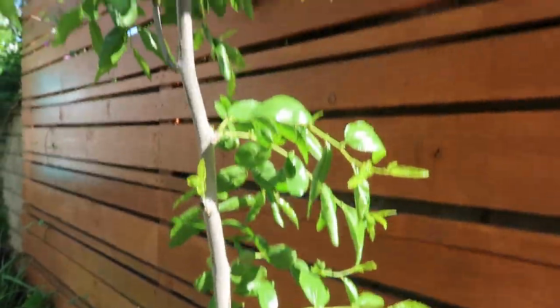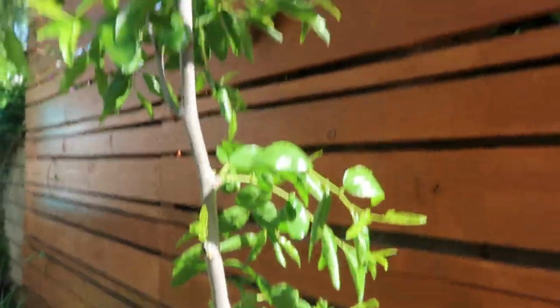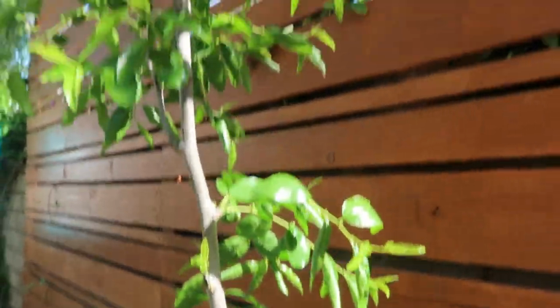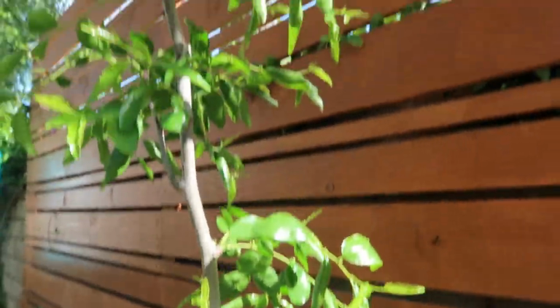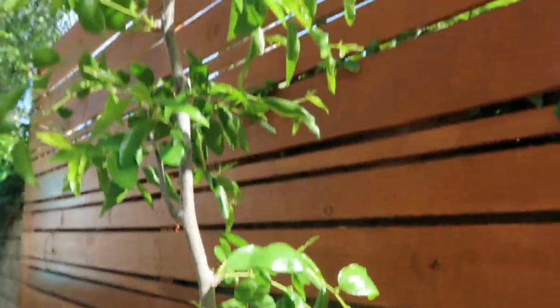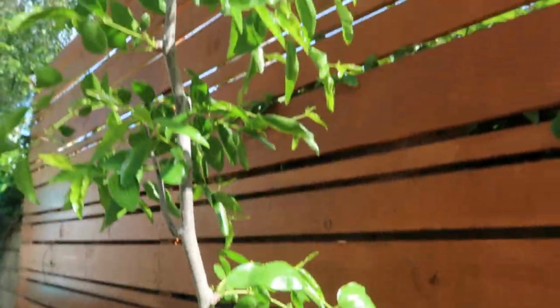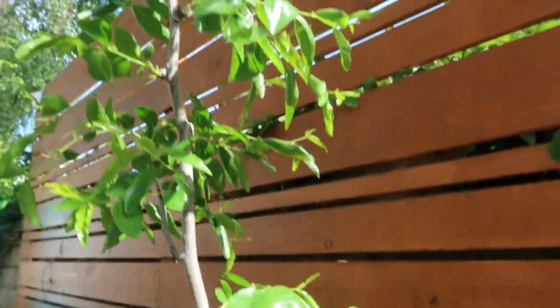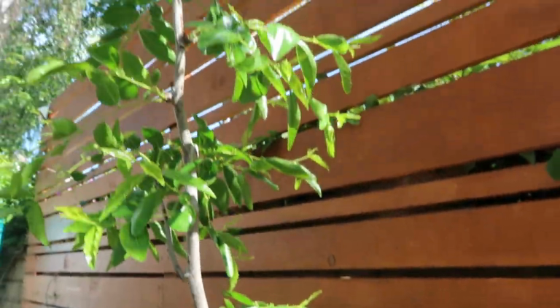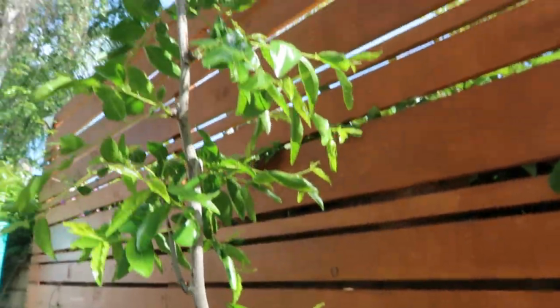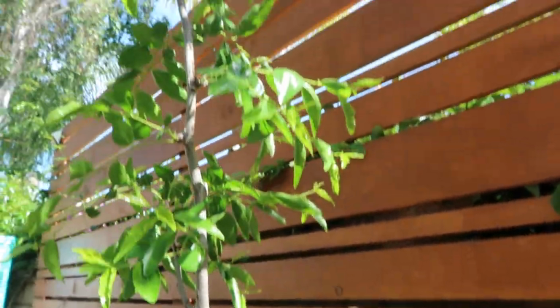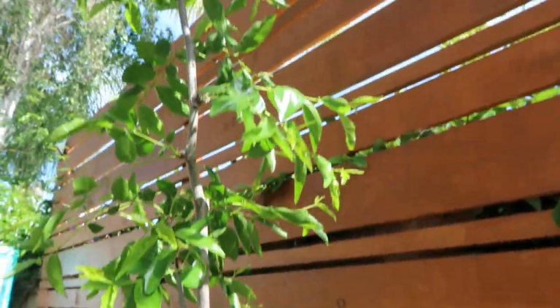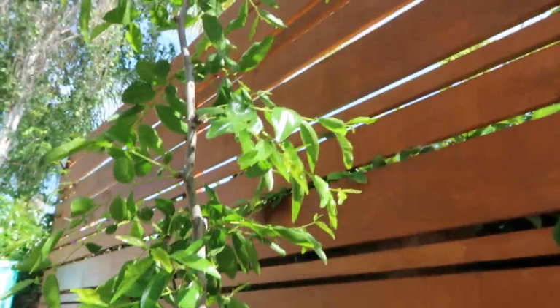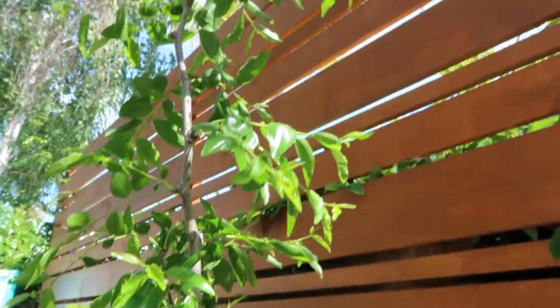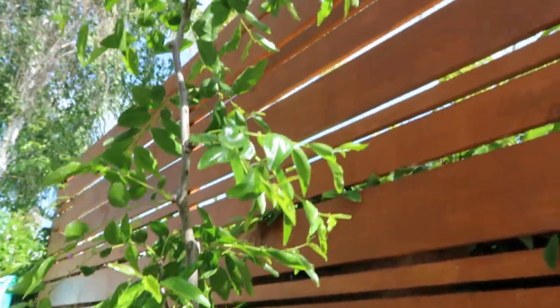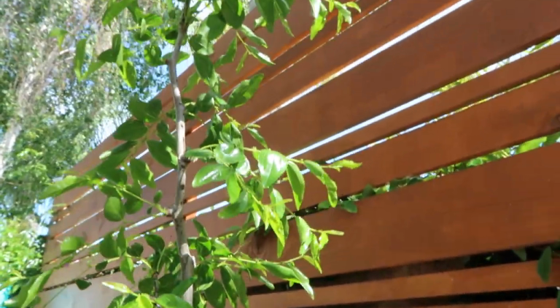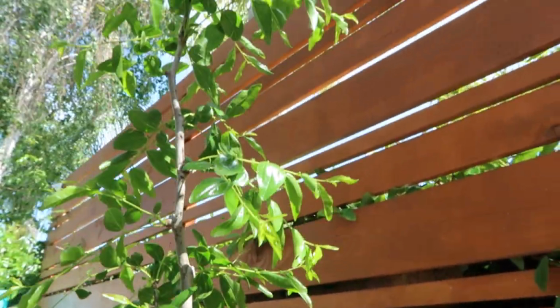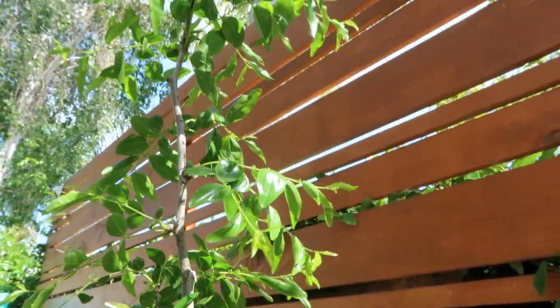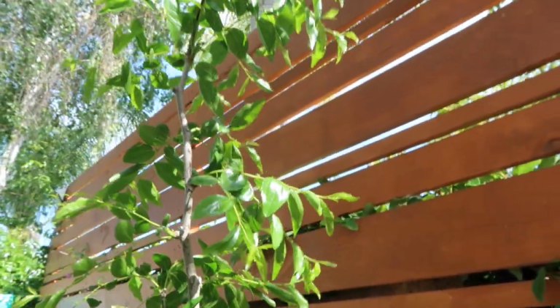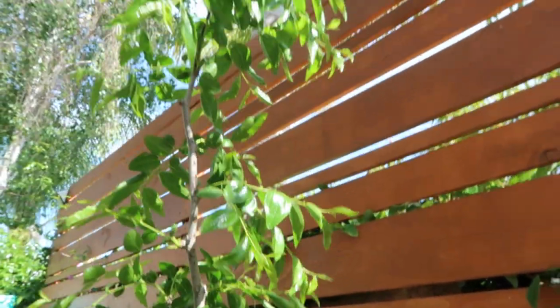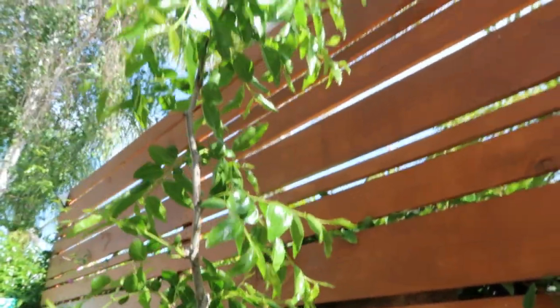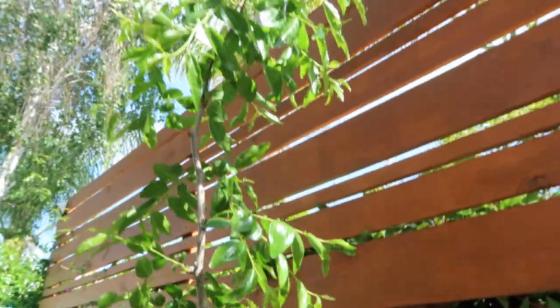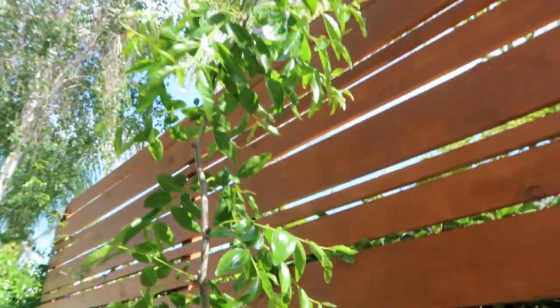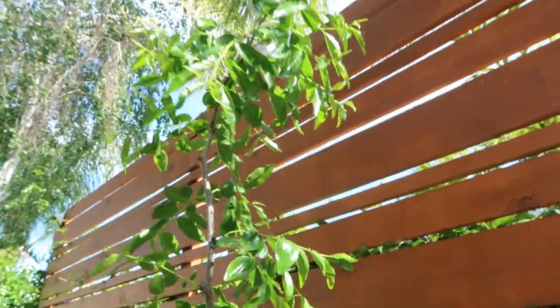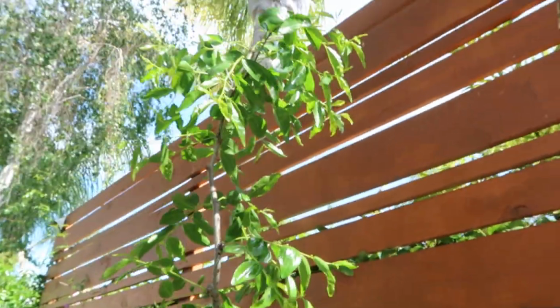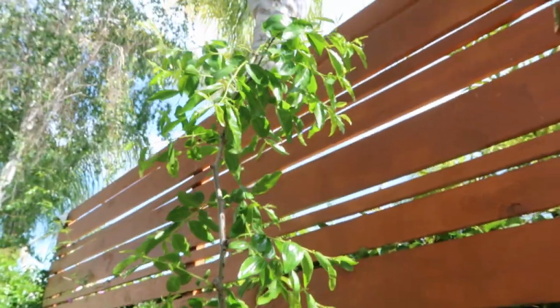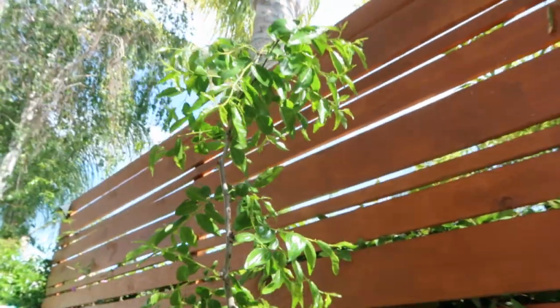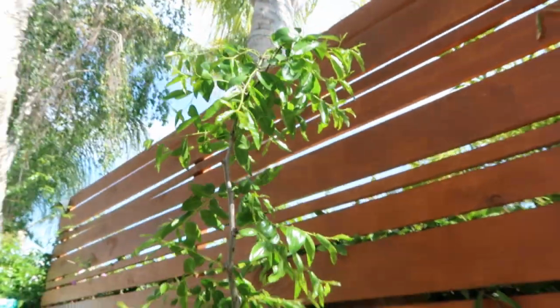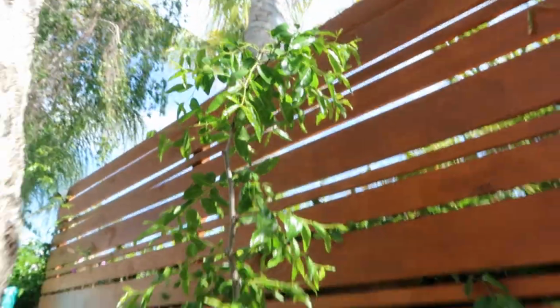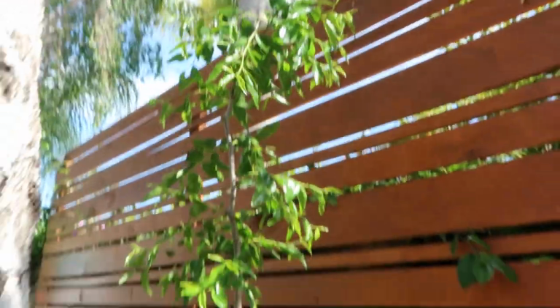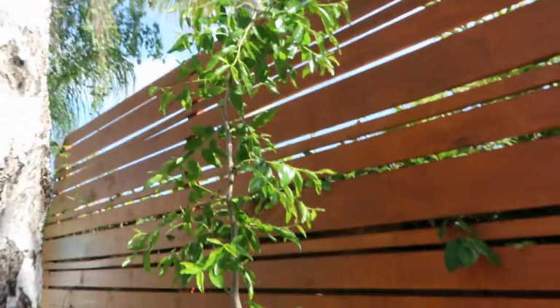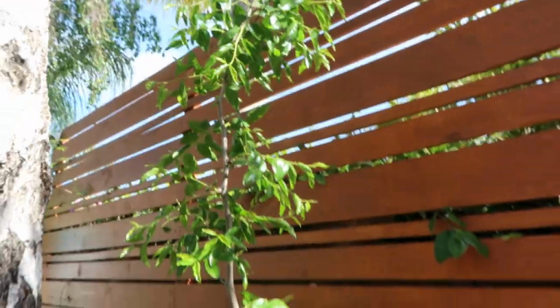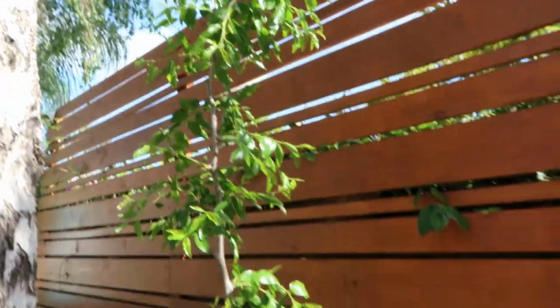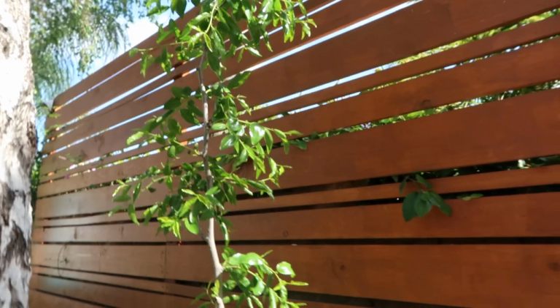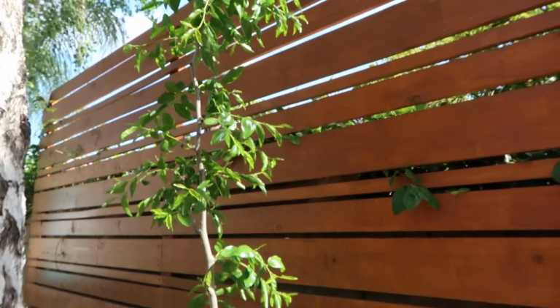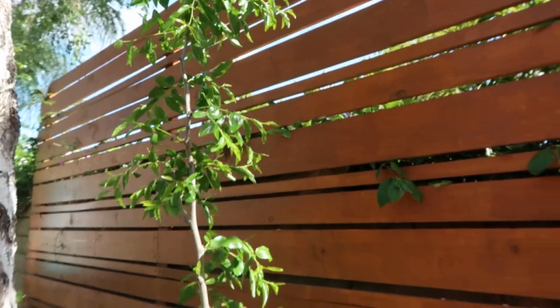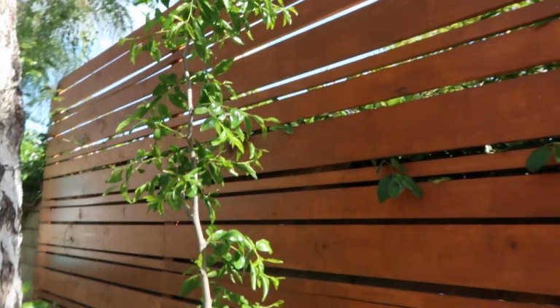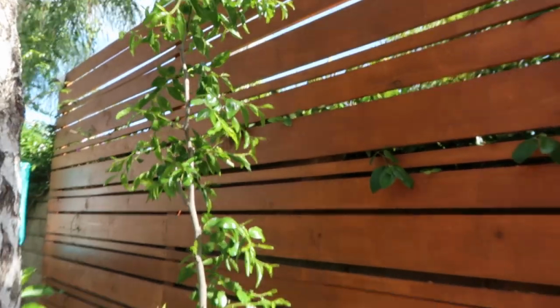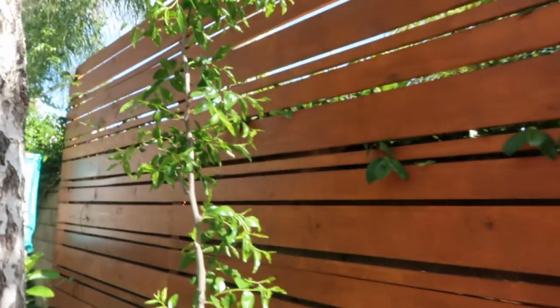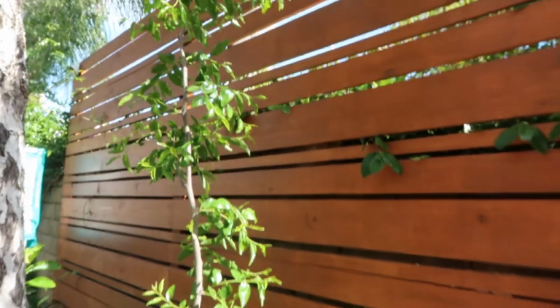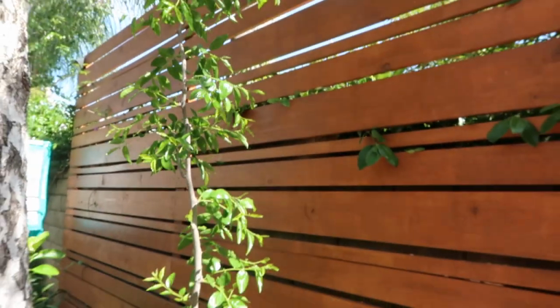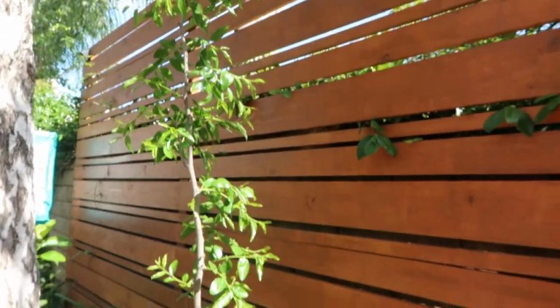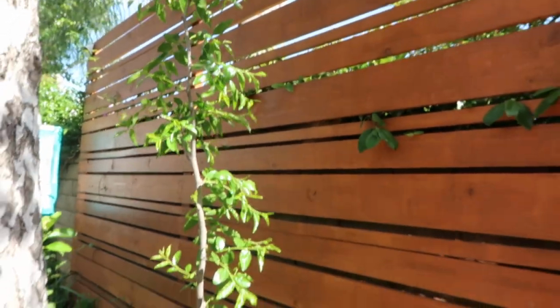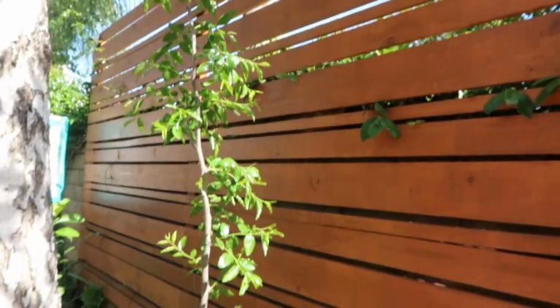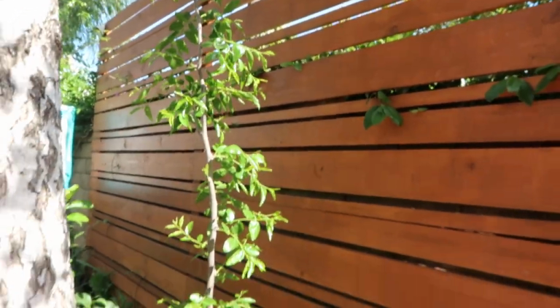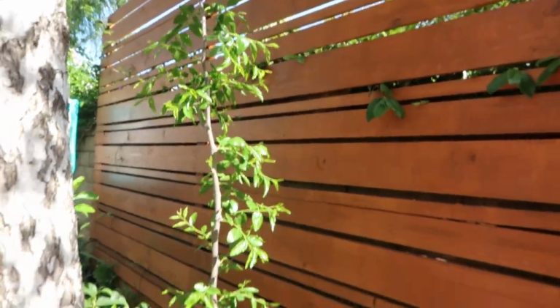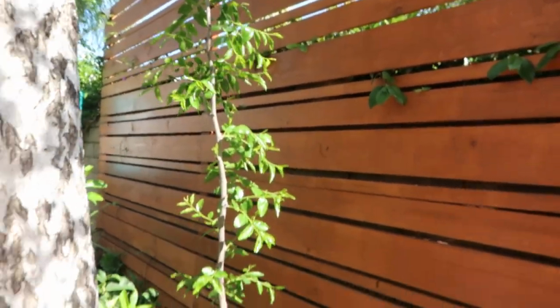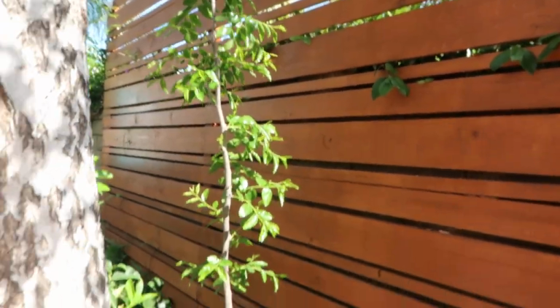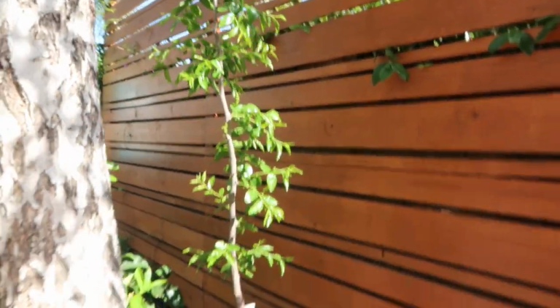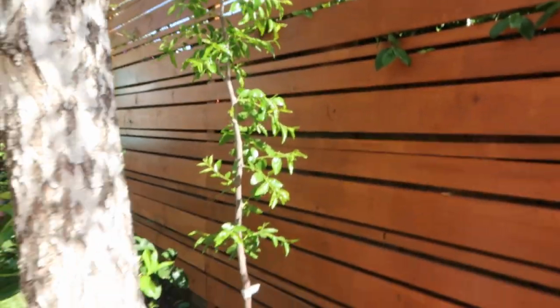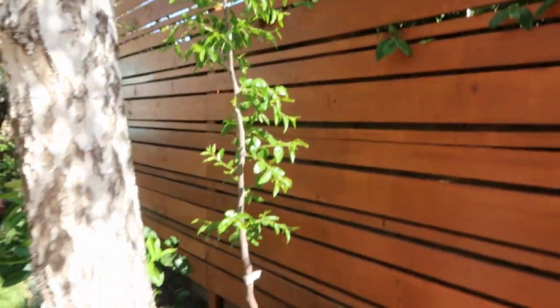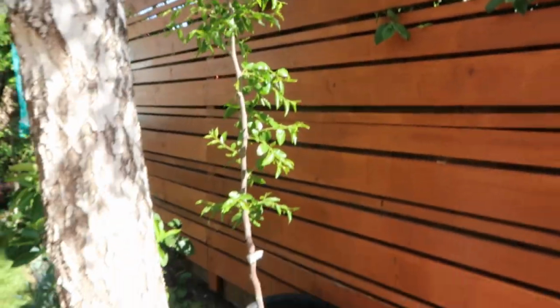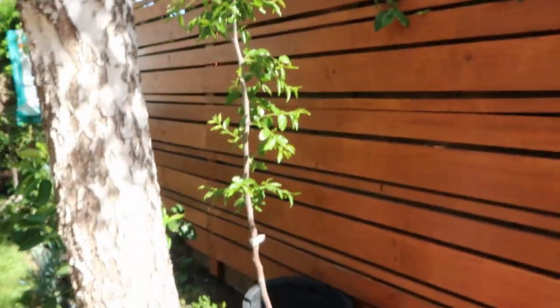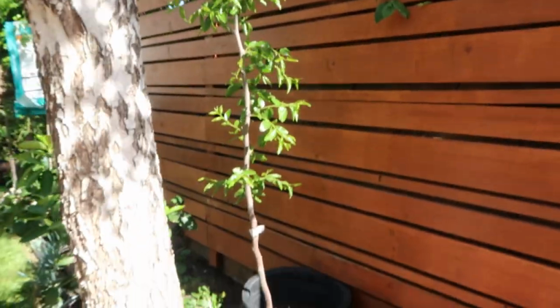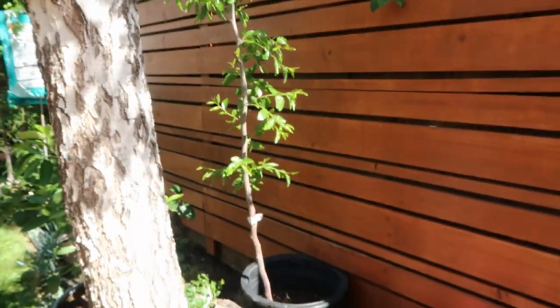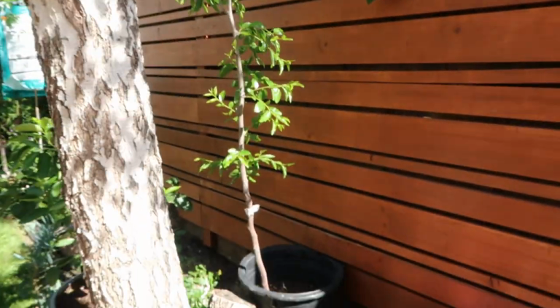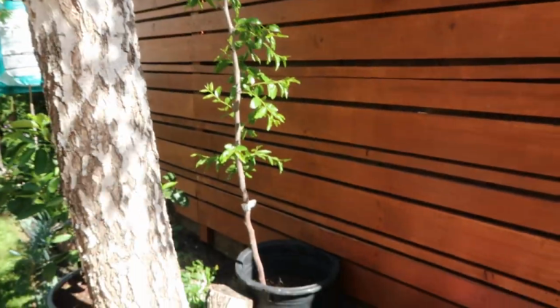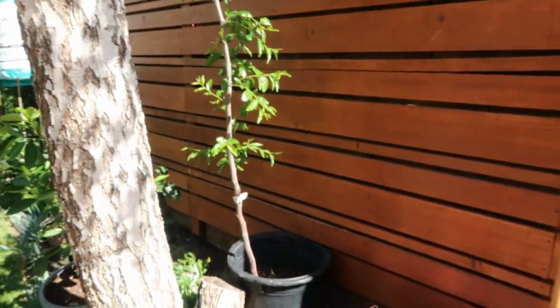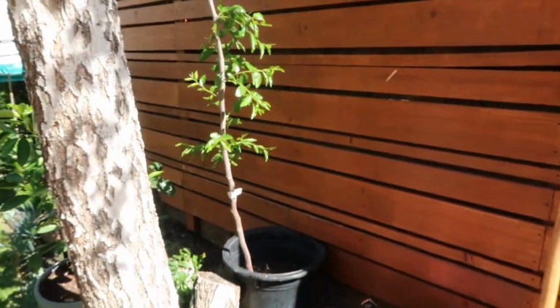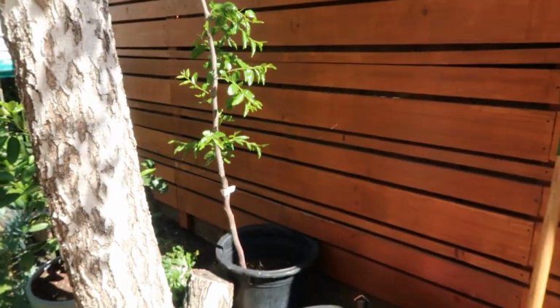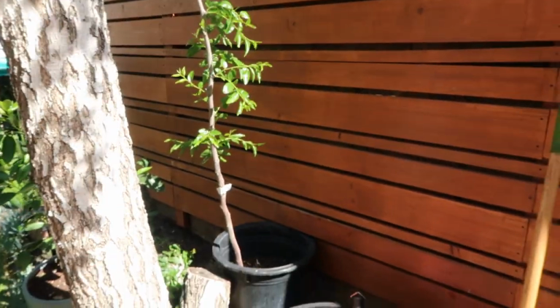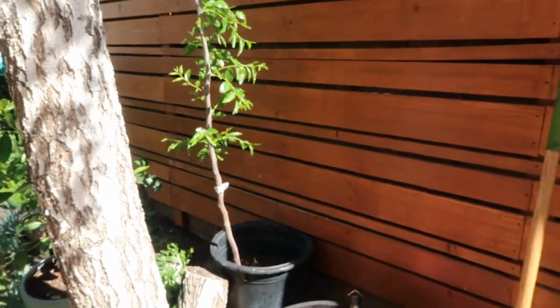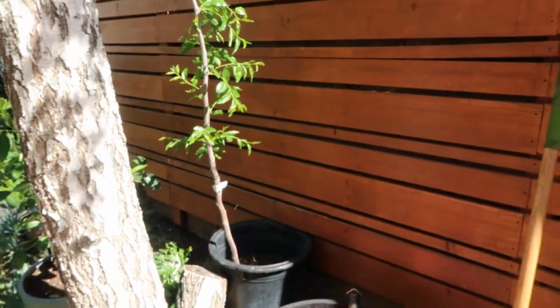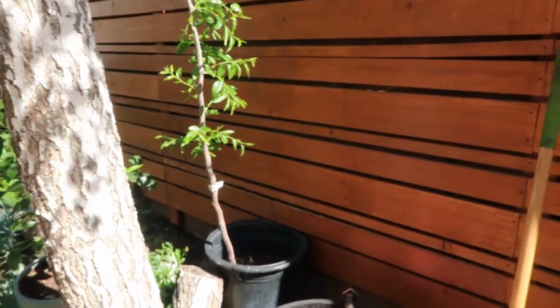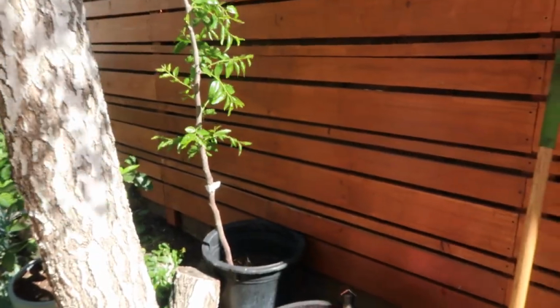Do you guys know what this tree is? I got it last year from my awesome friend Steve Liz. This is a jujube tree.